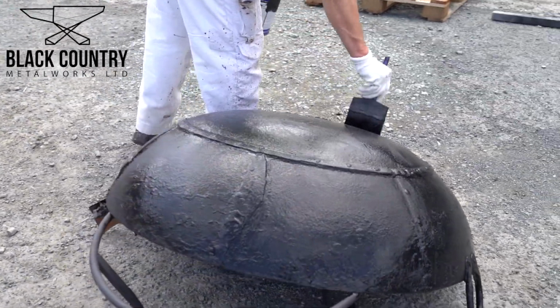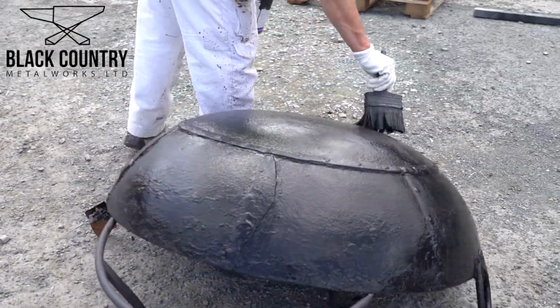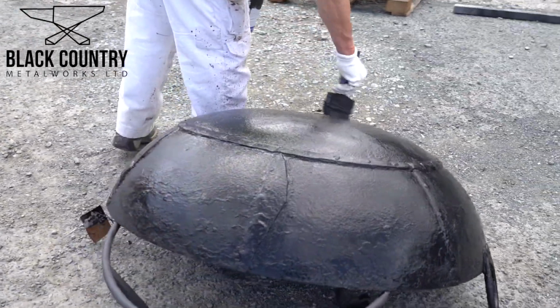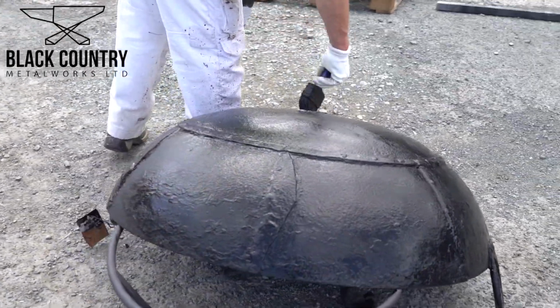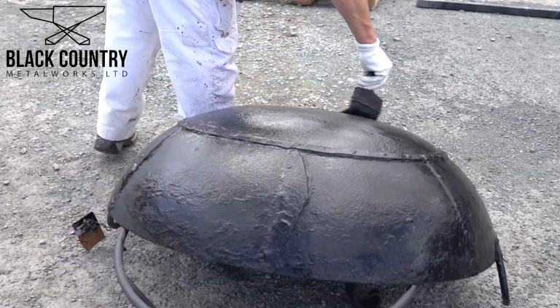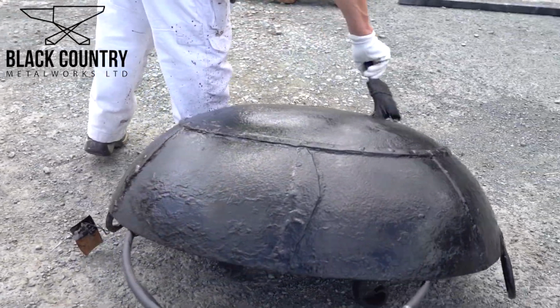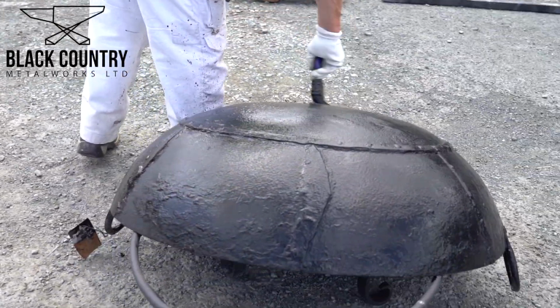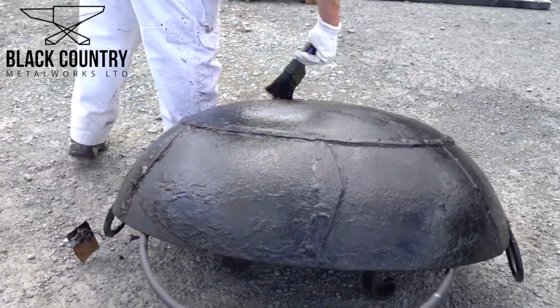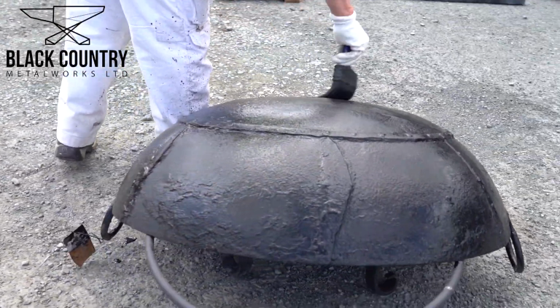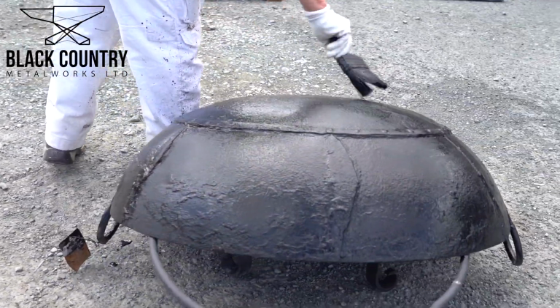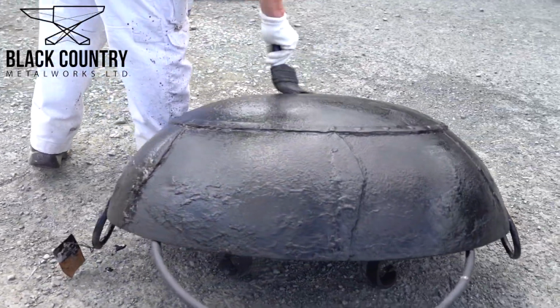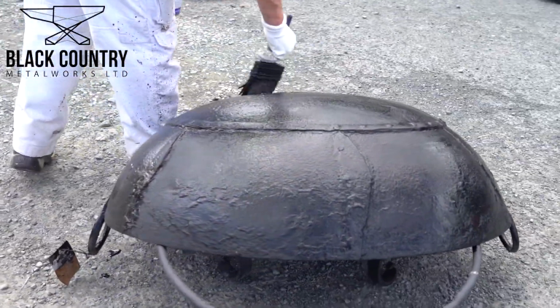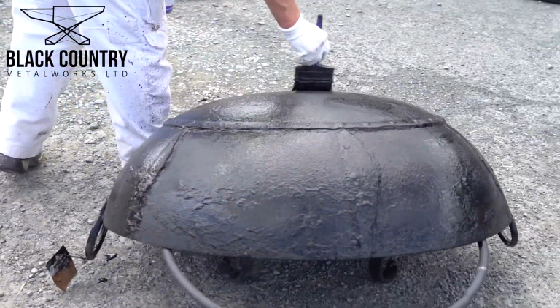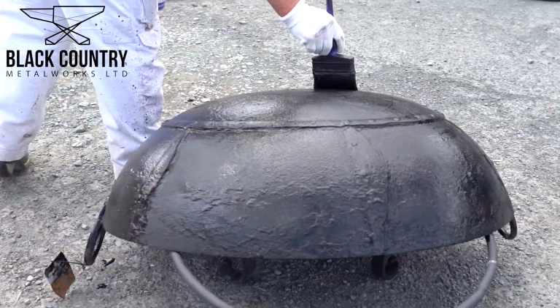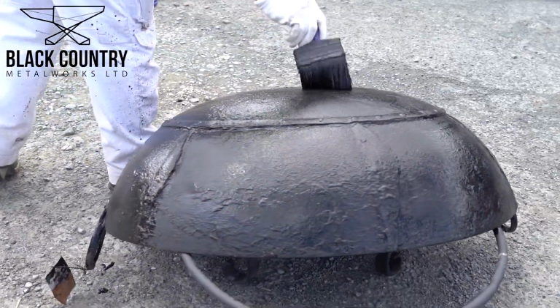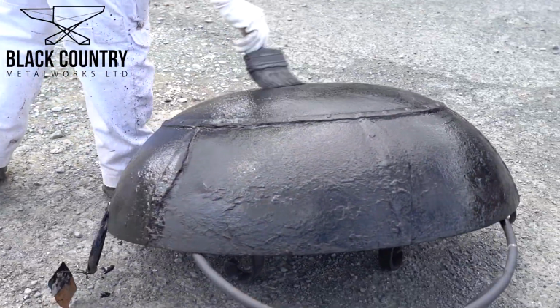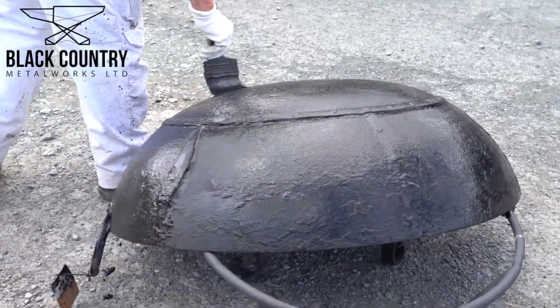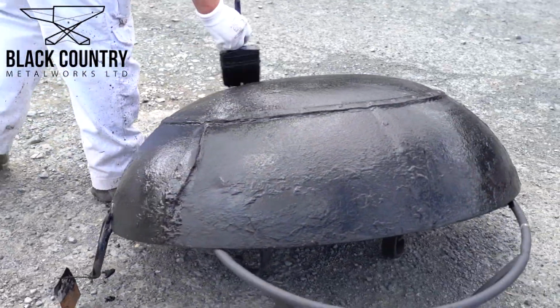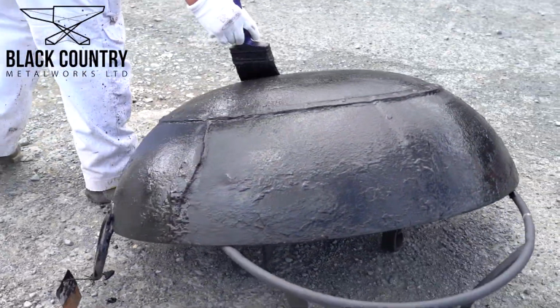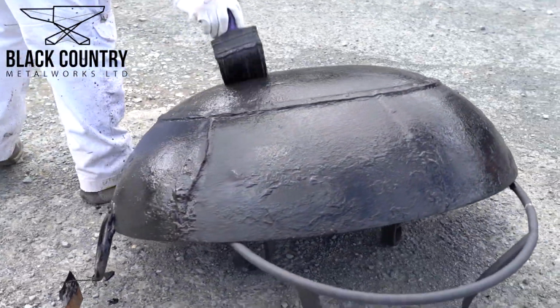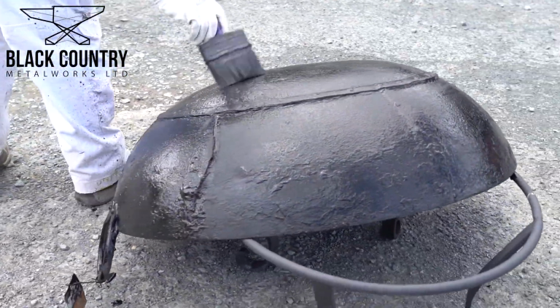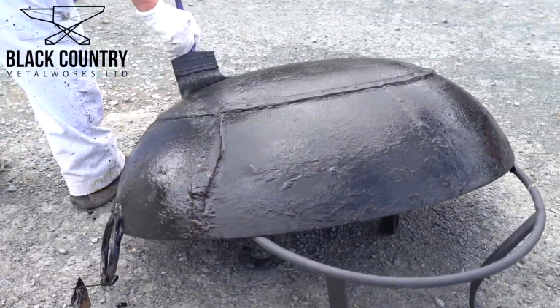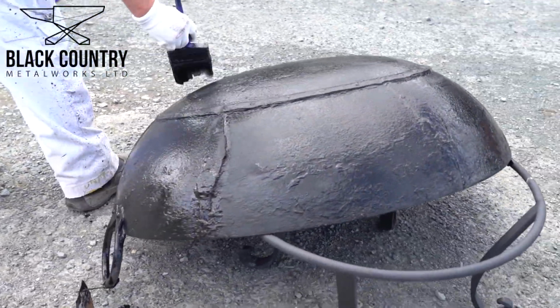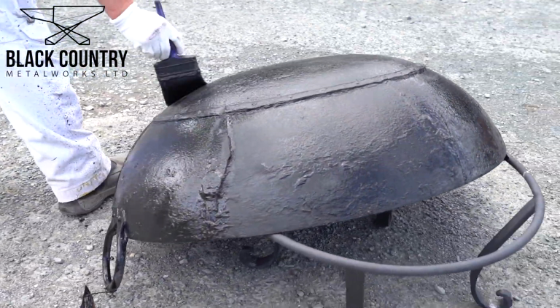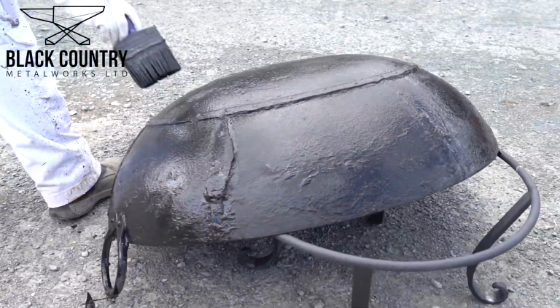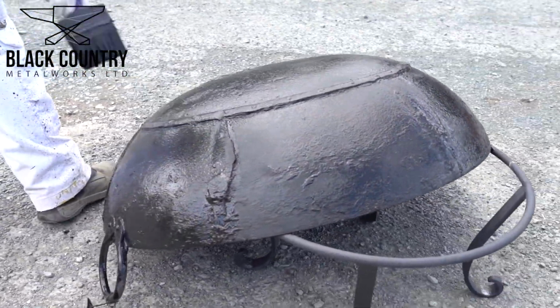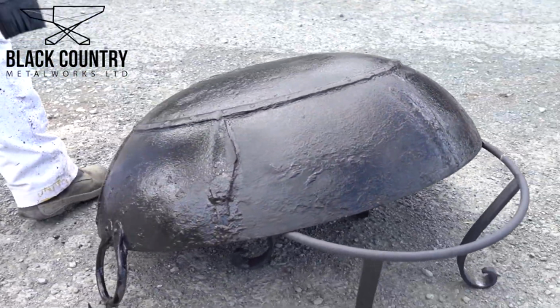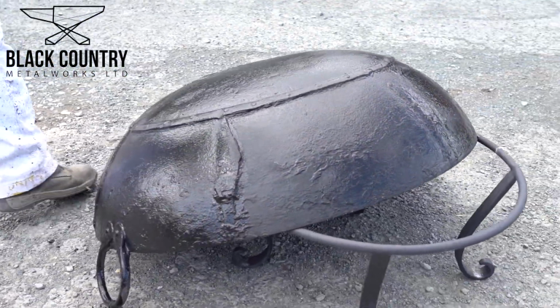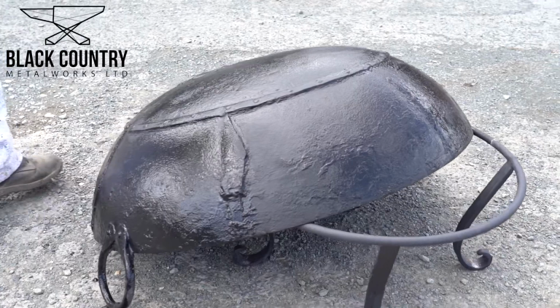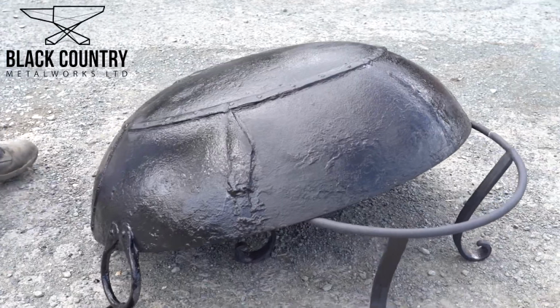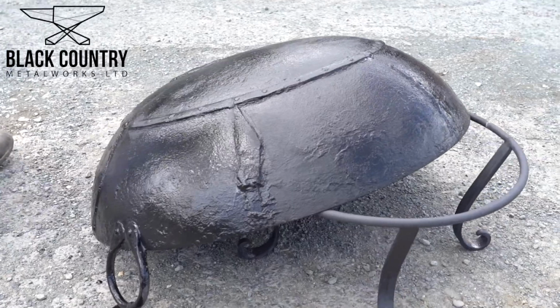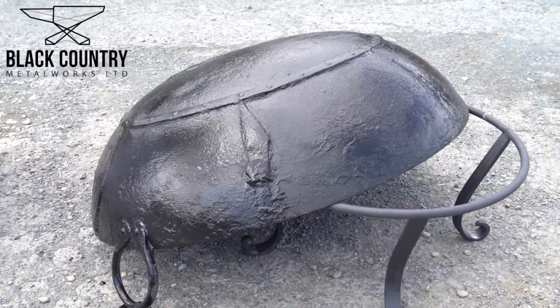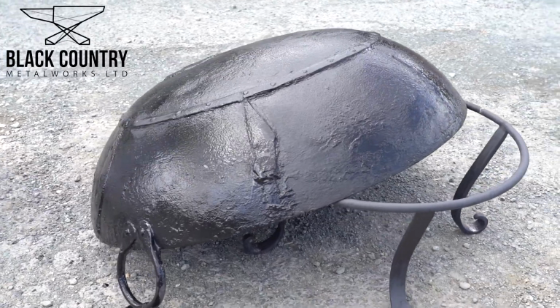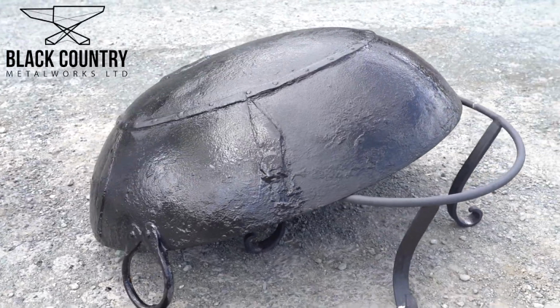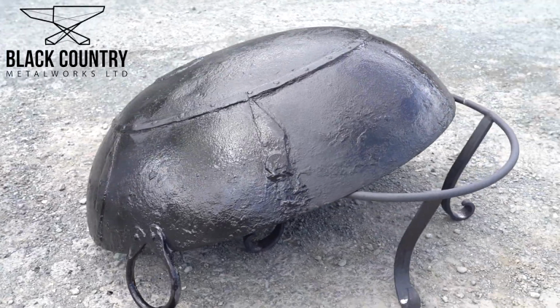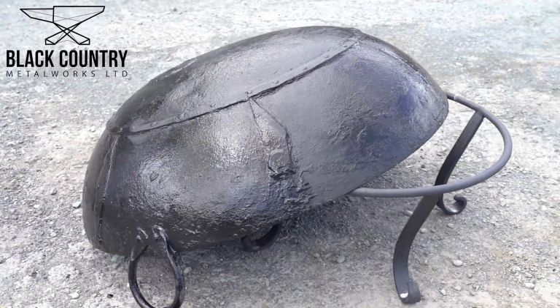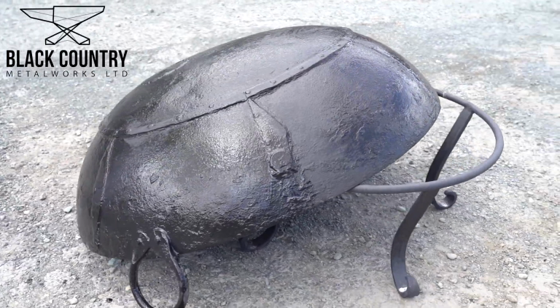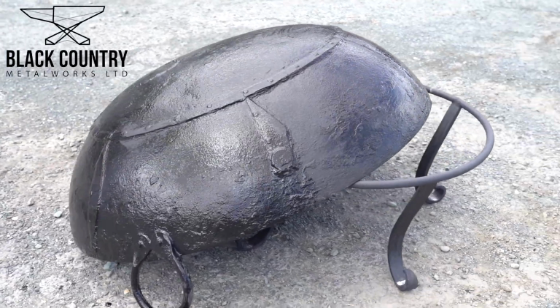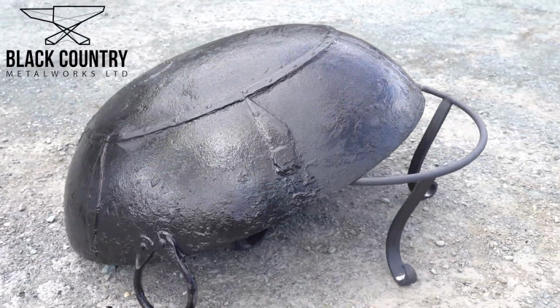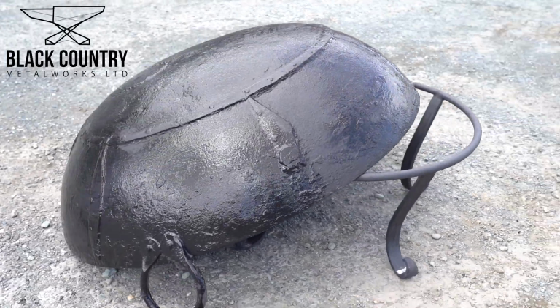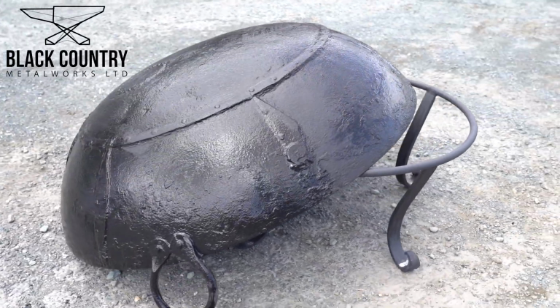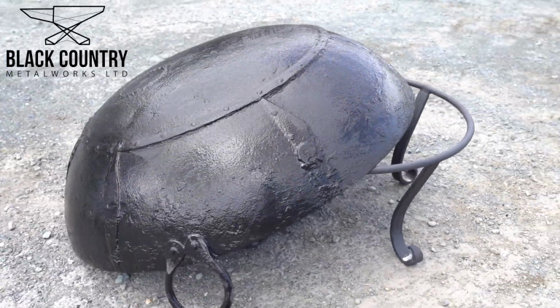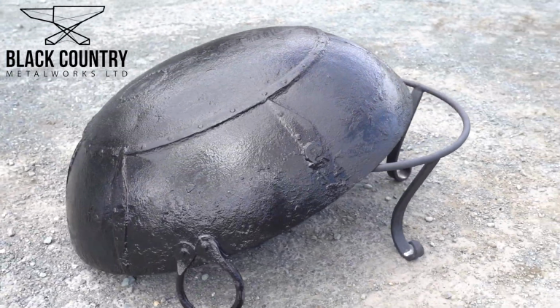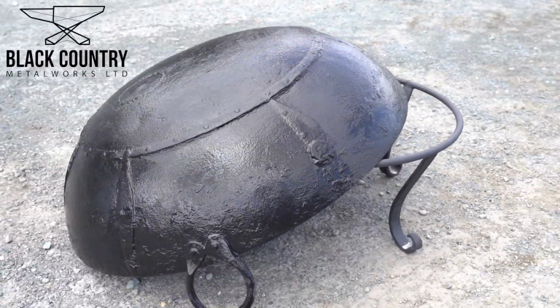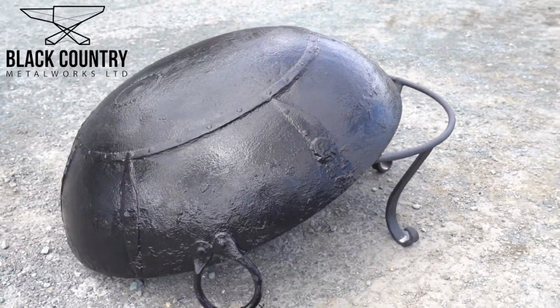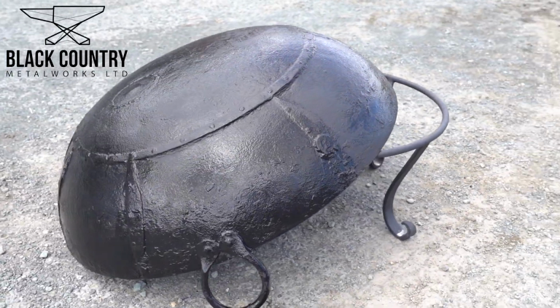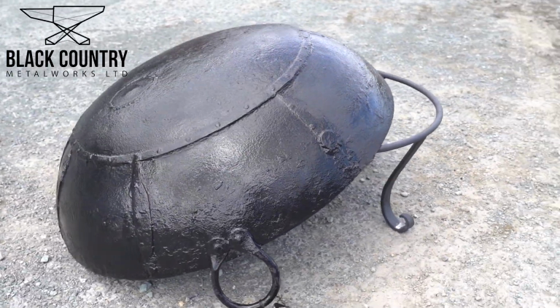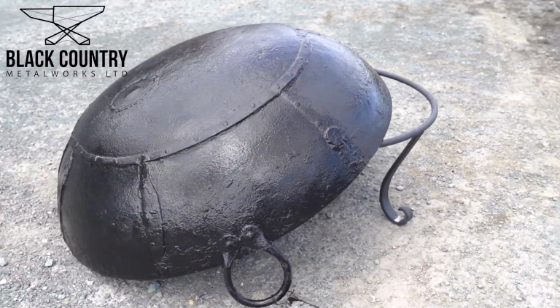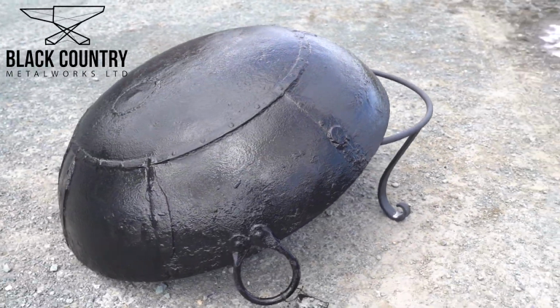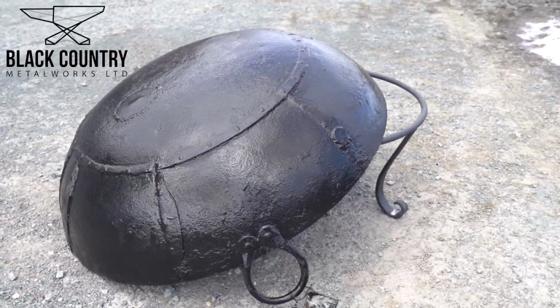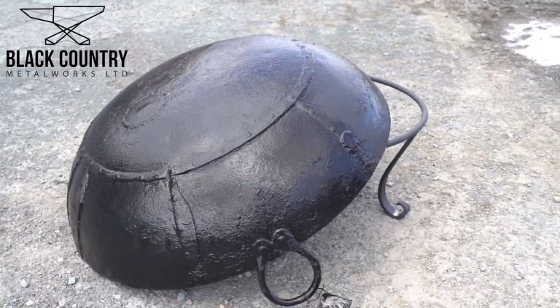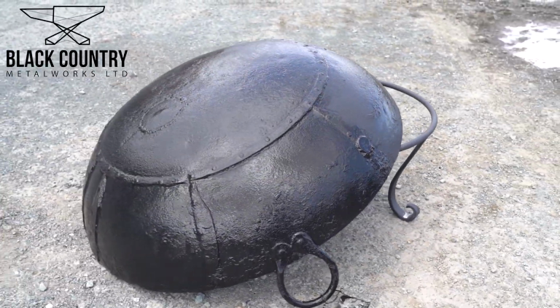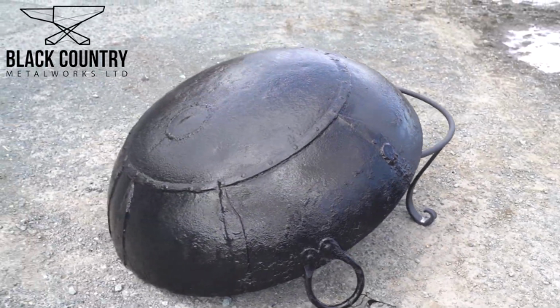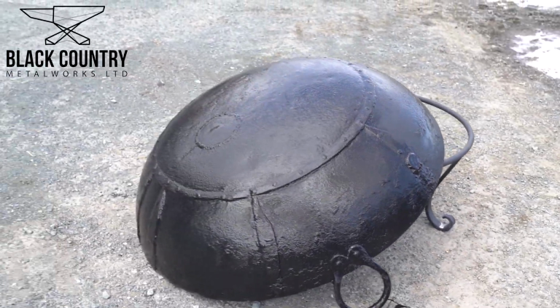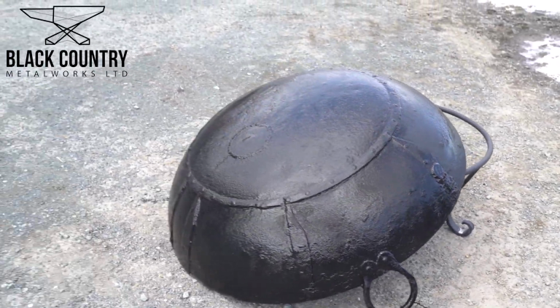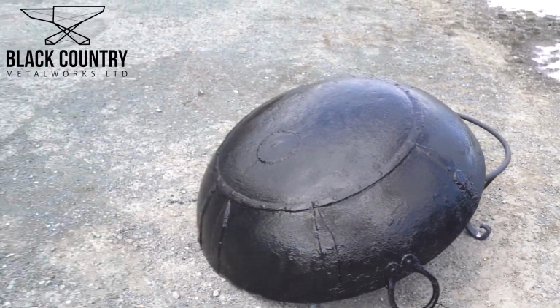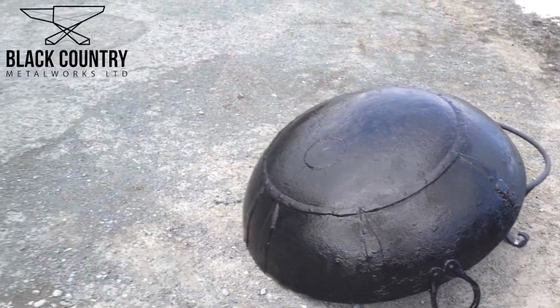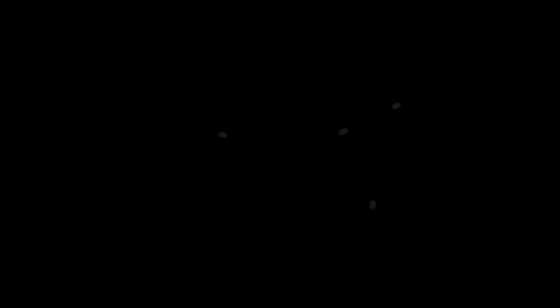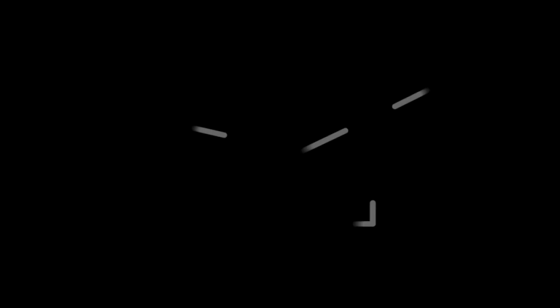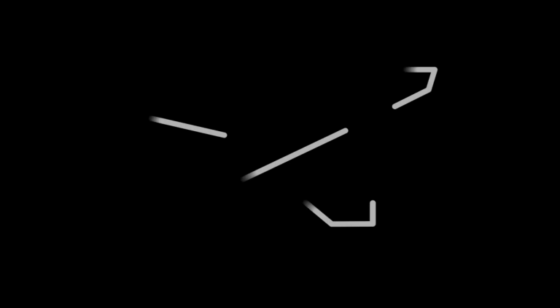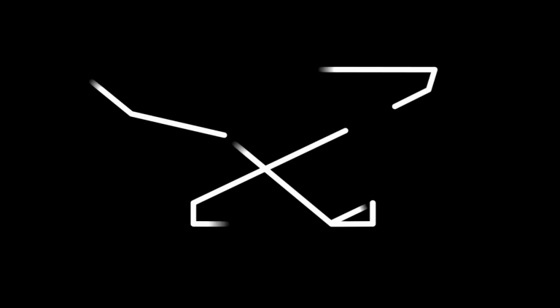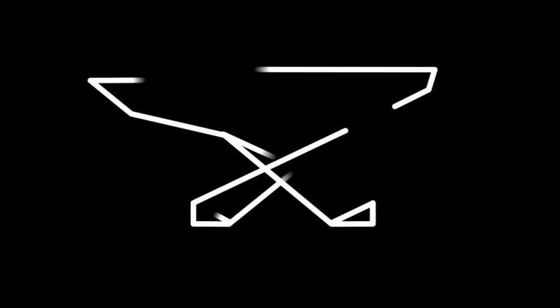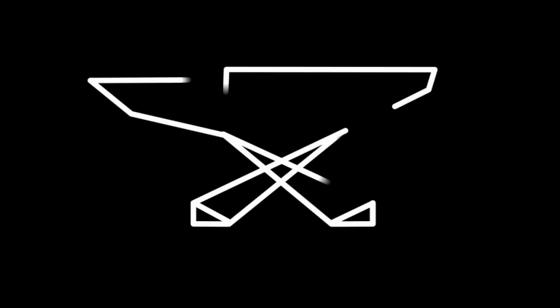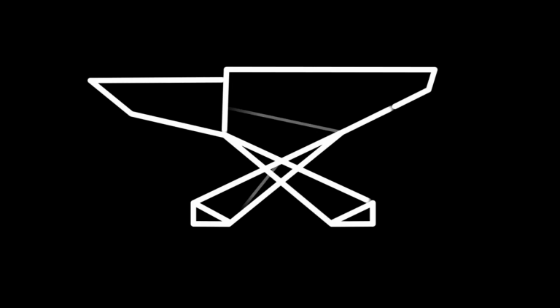This bowl had an approximate one meter diameter and the underside only took four or five minutes to fully paint.